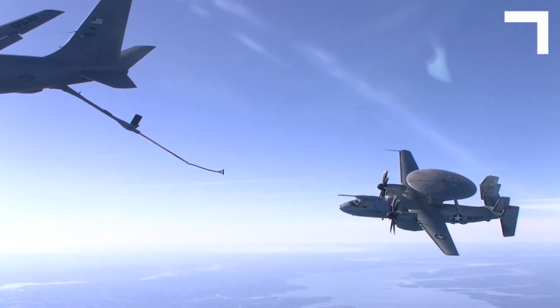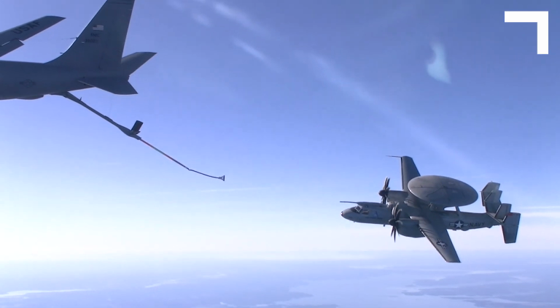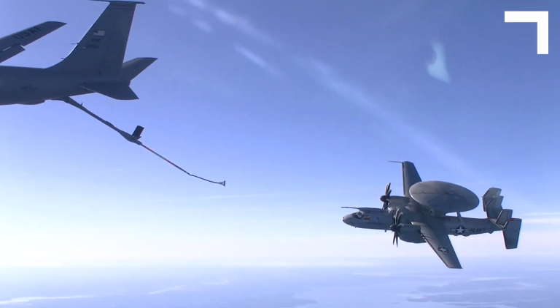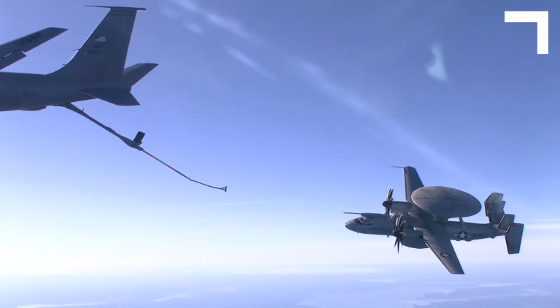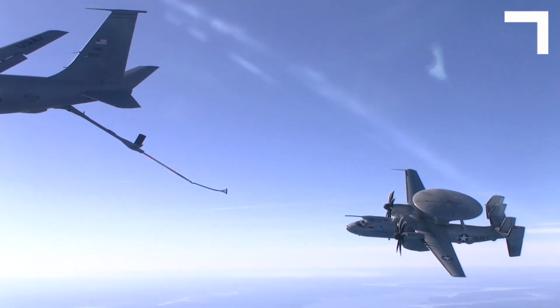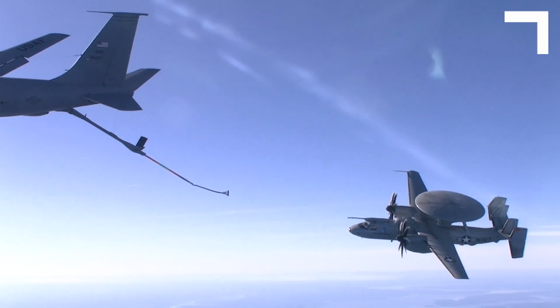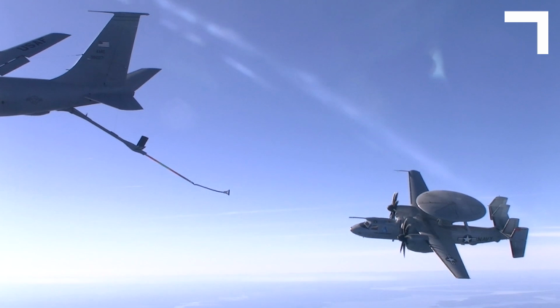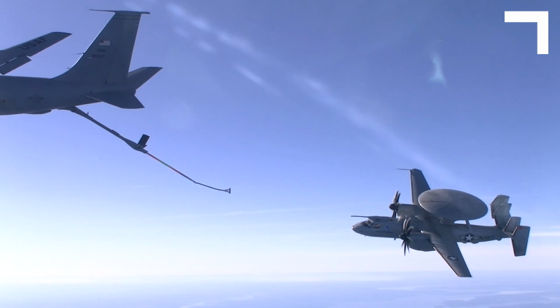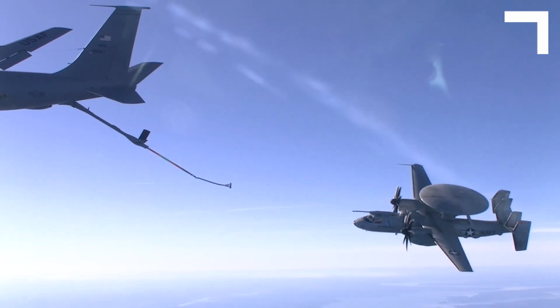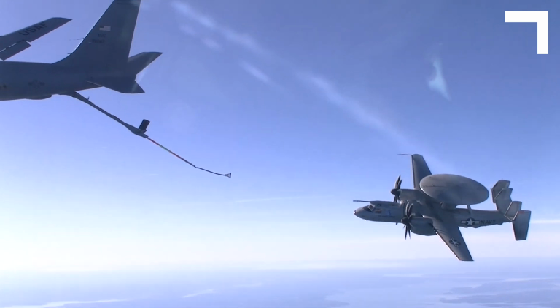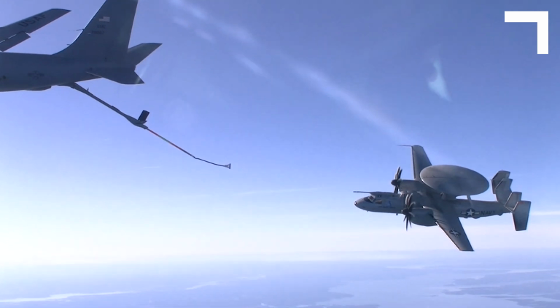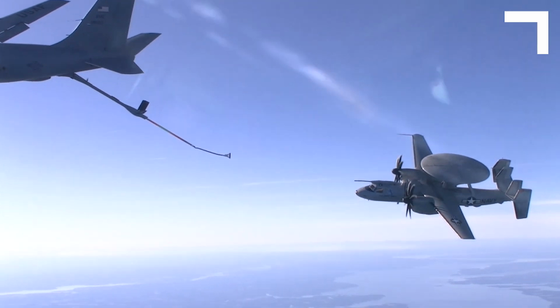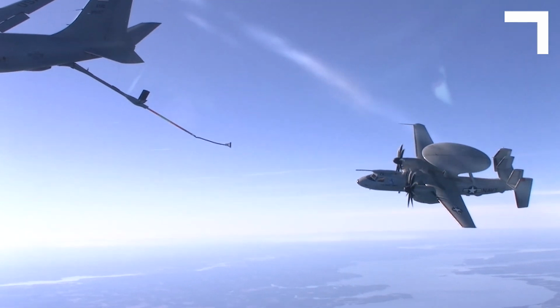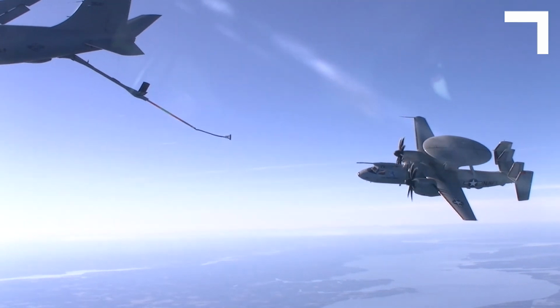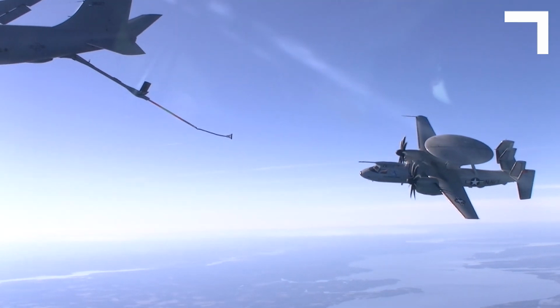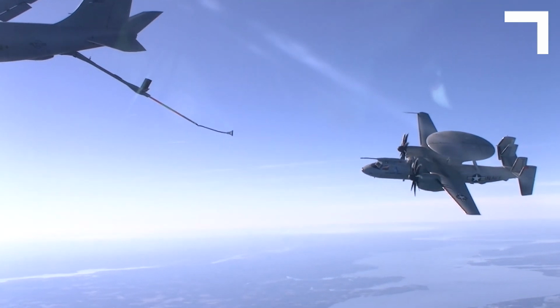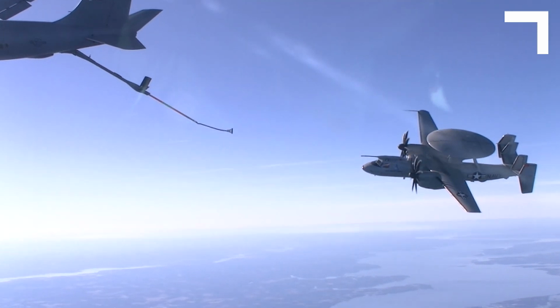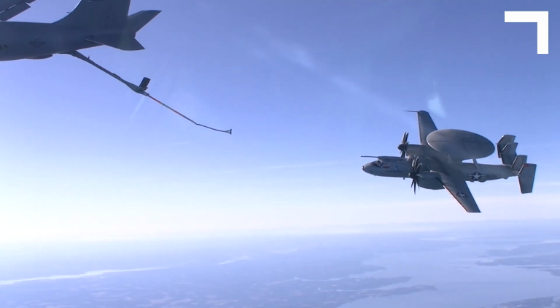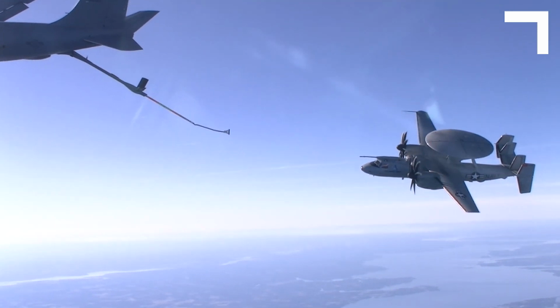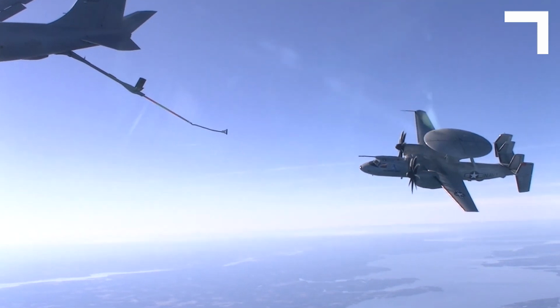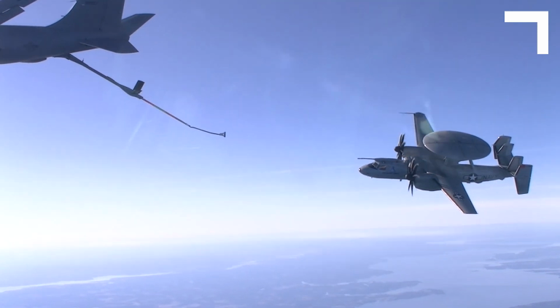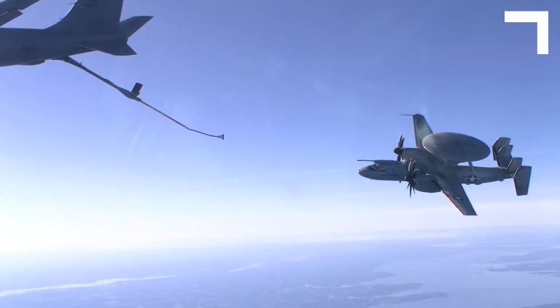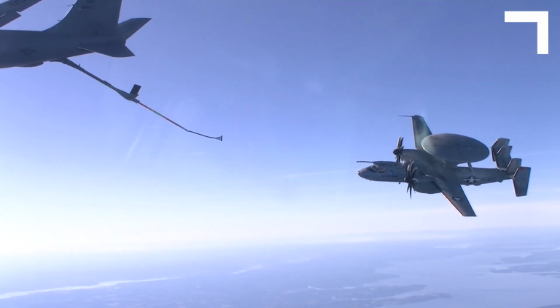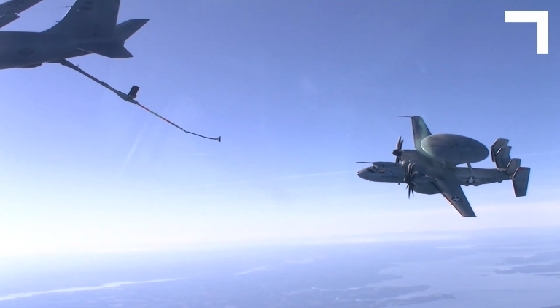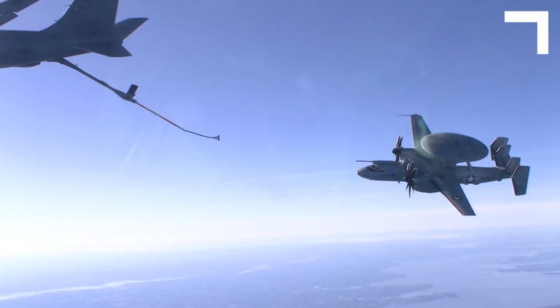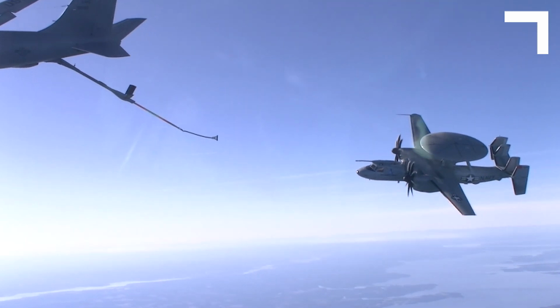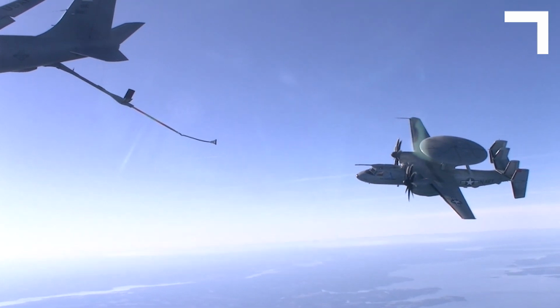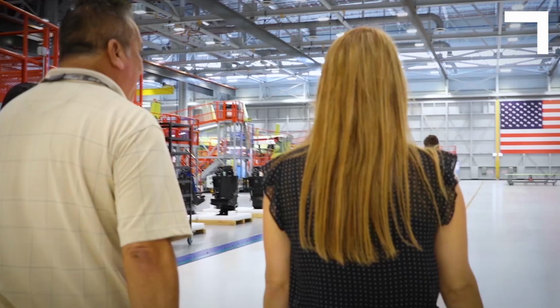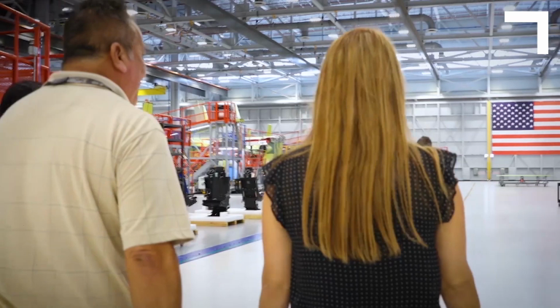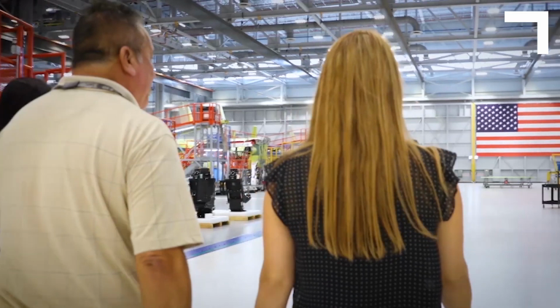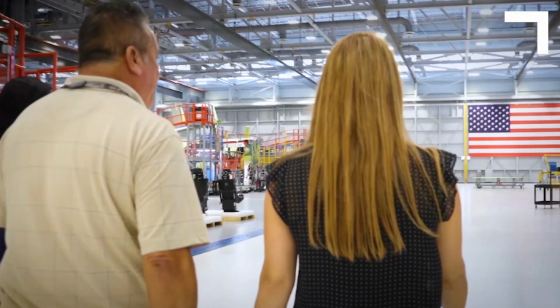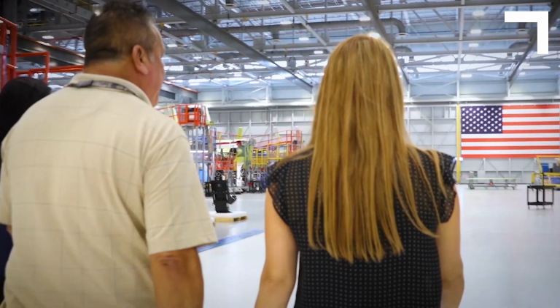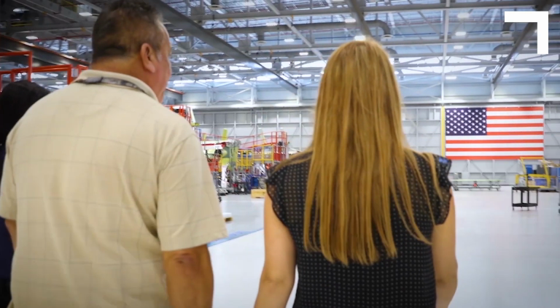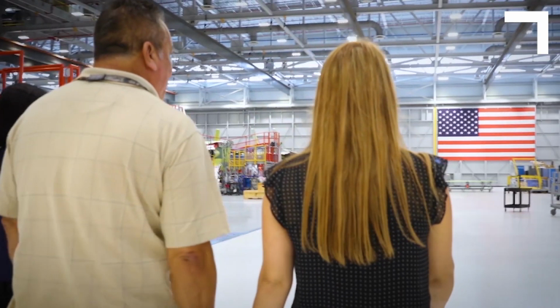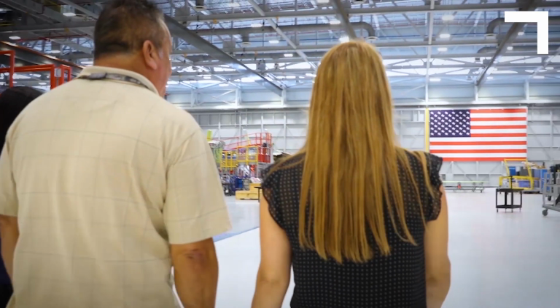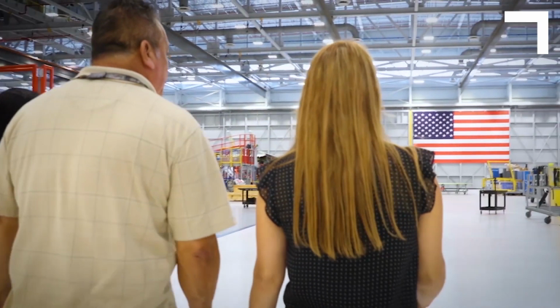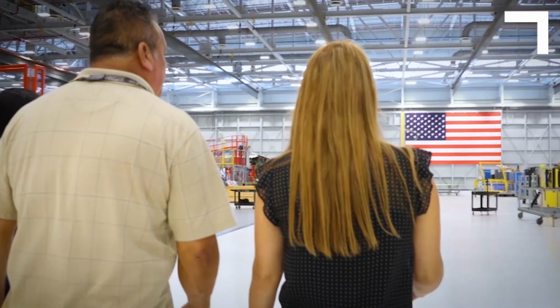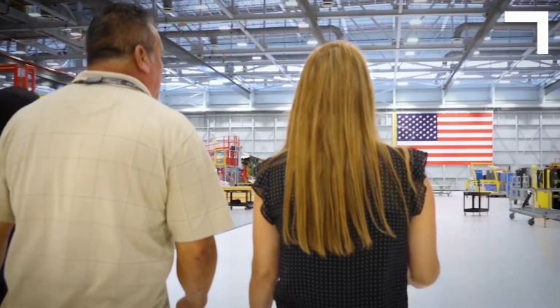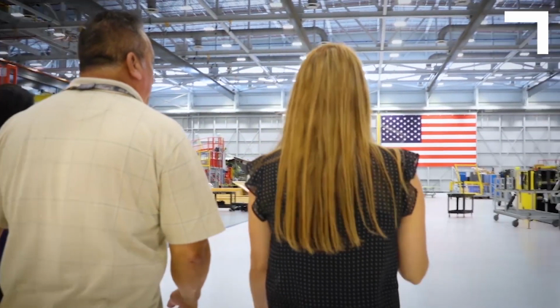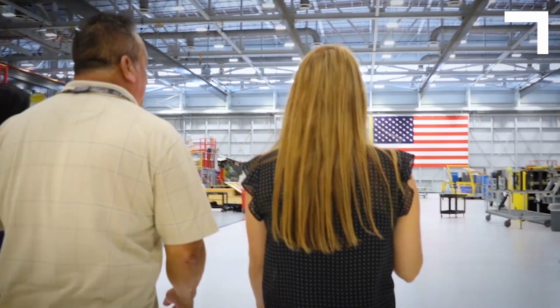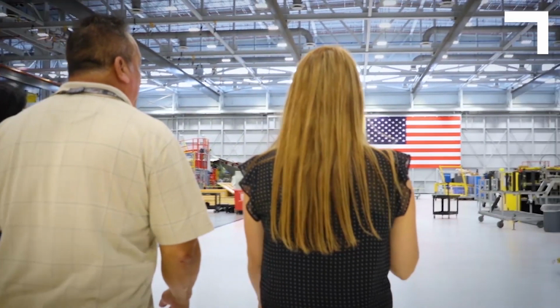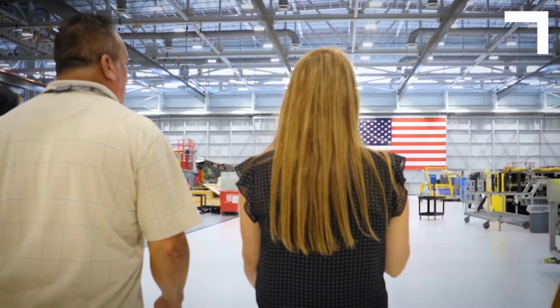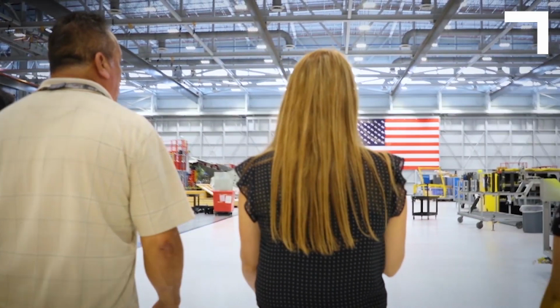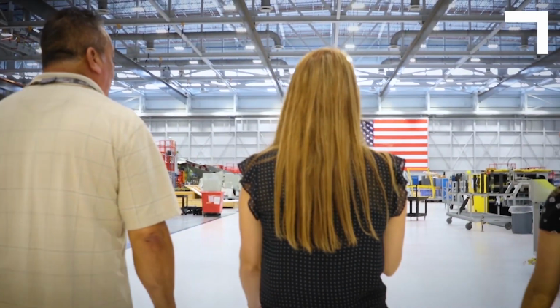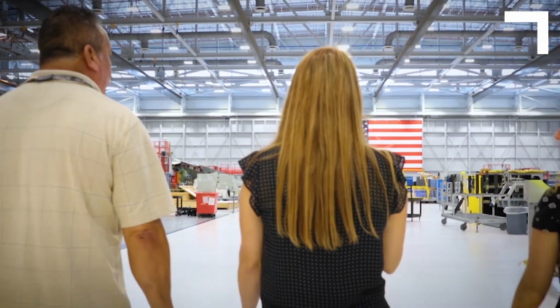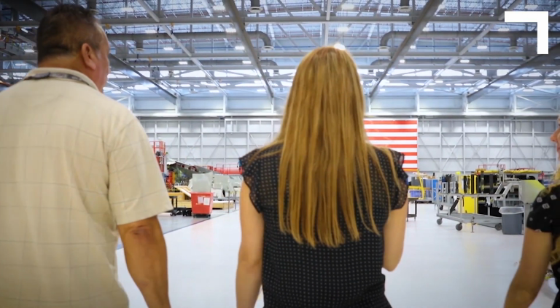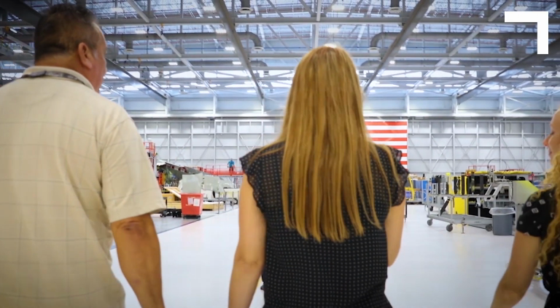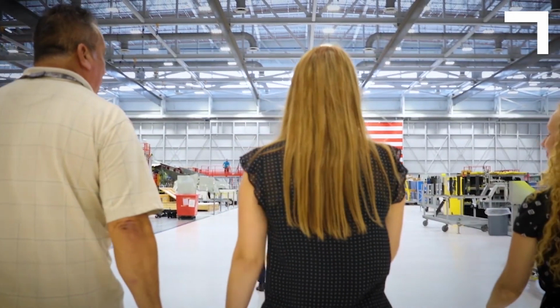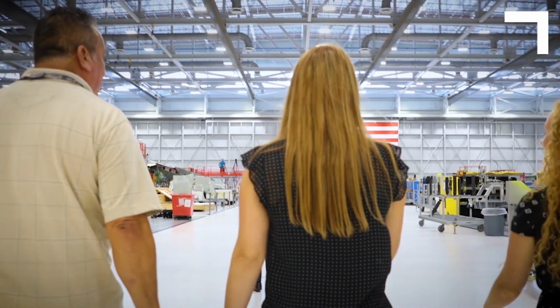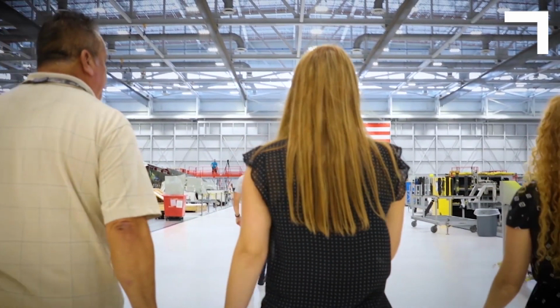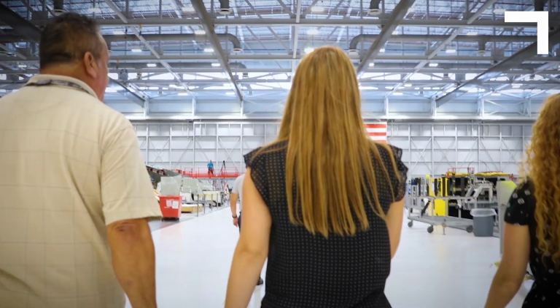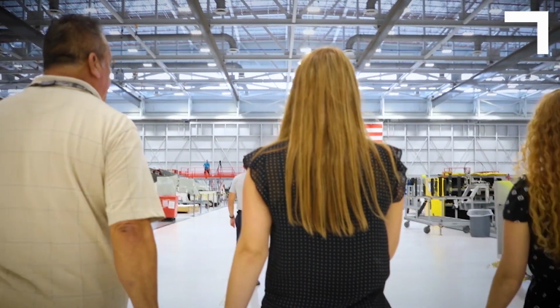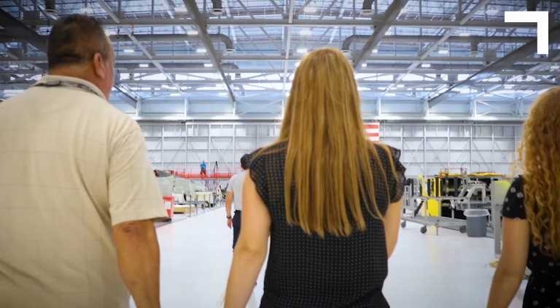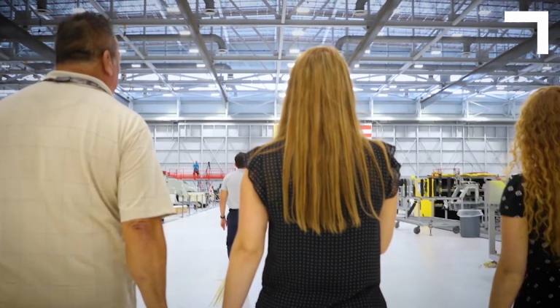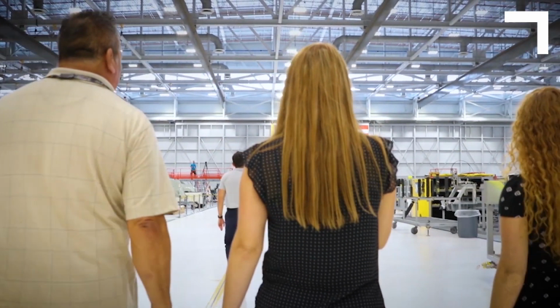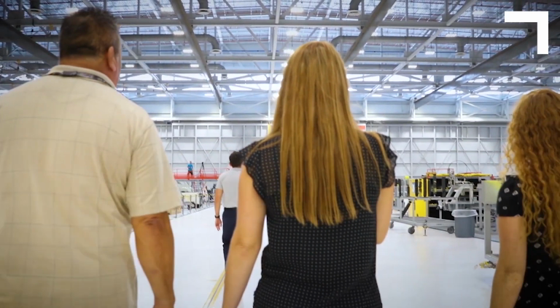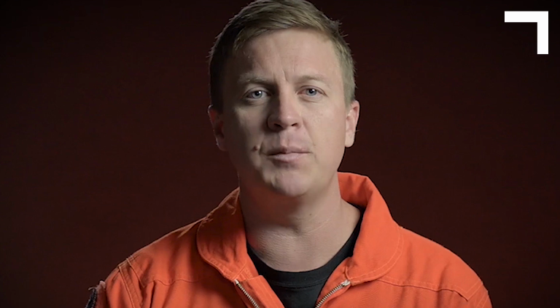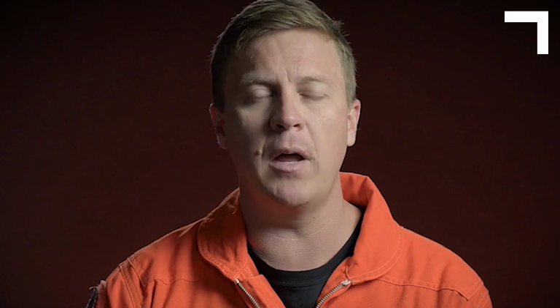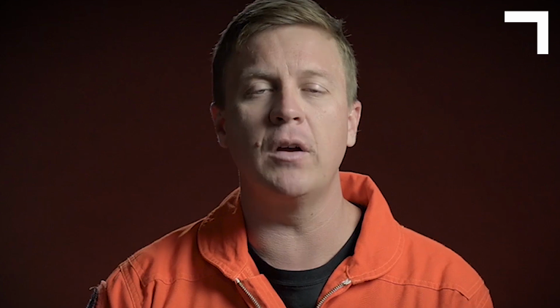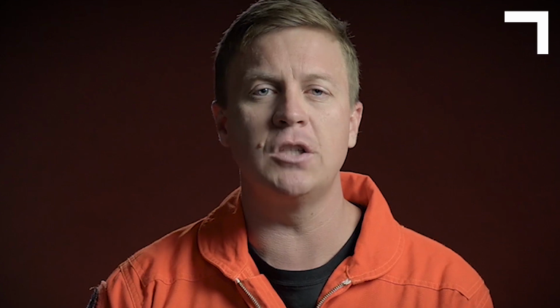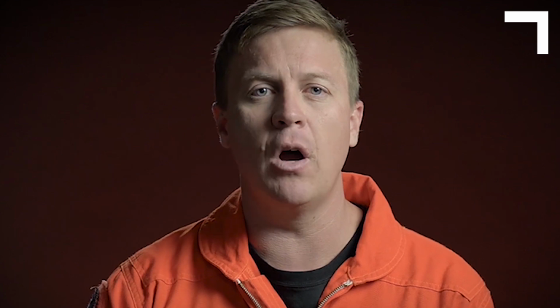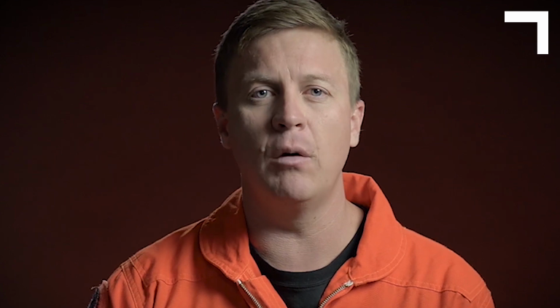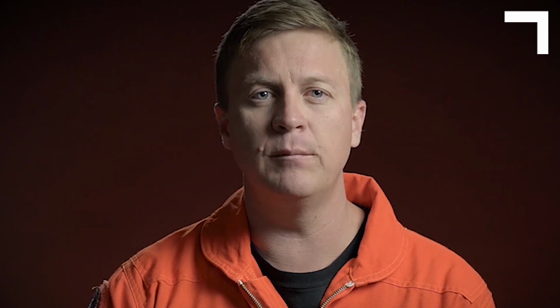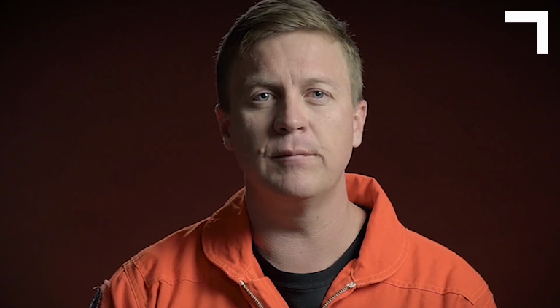This is going to go to the fleet in 2020. This plane will get you home.